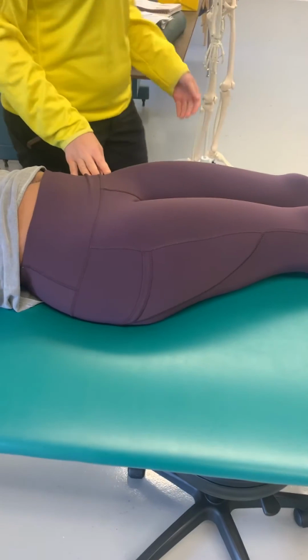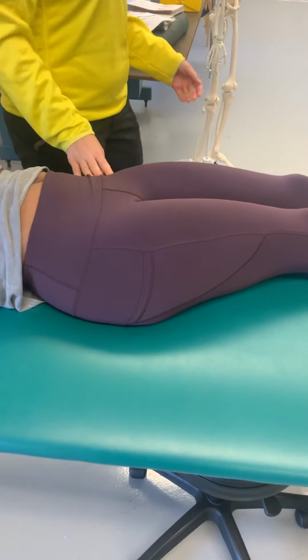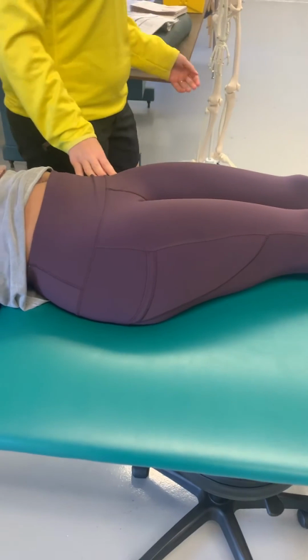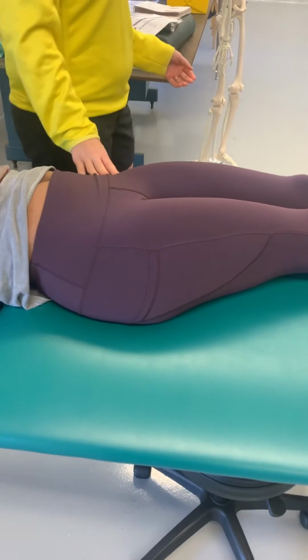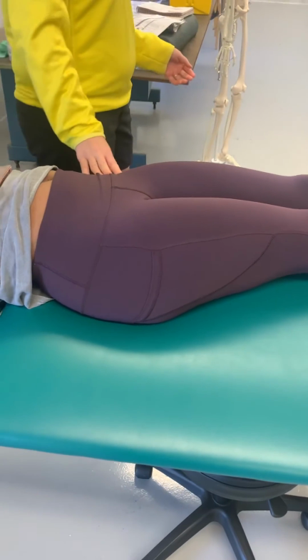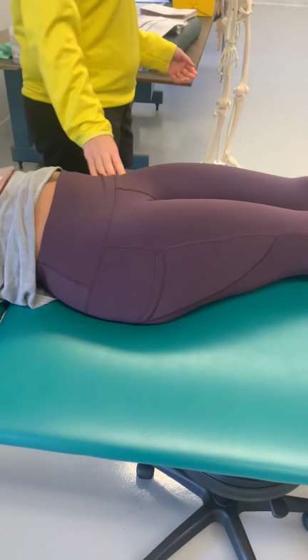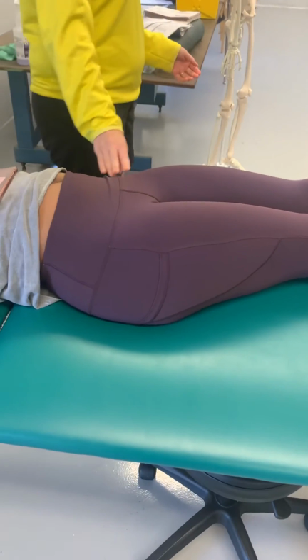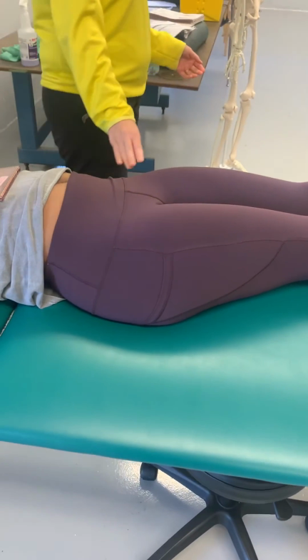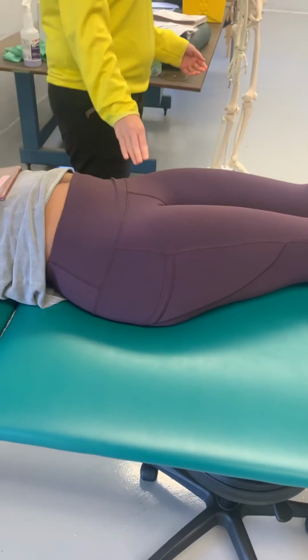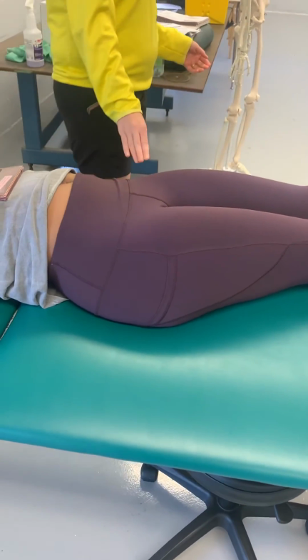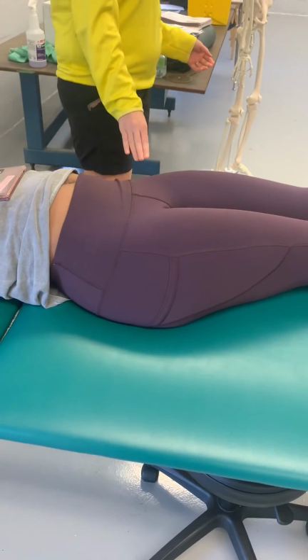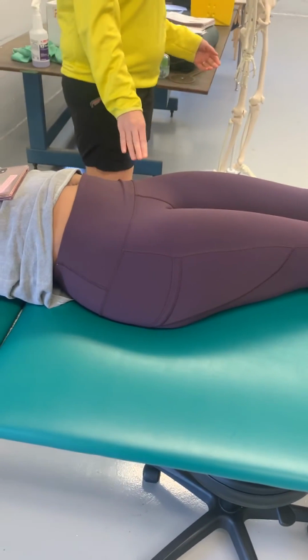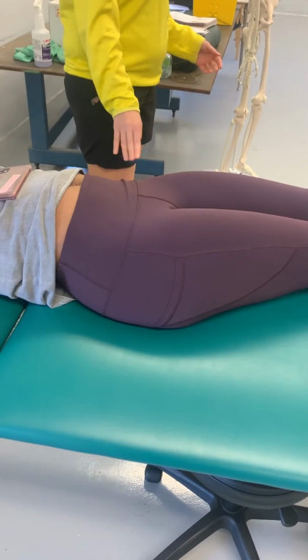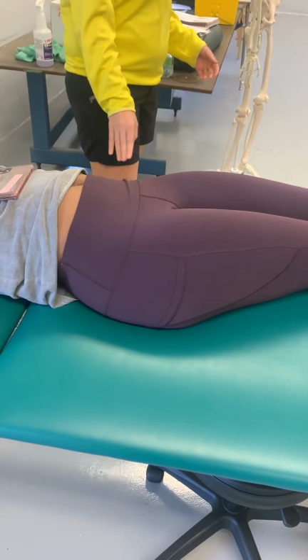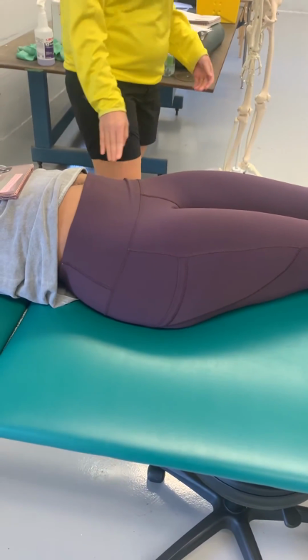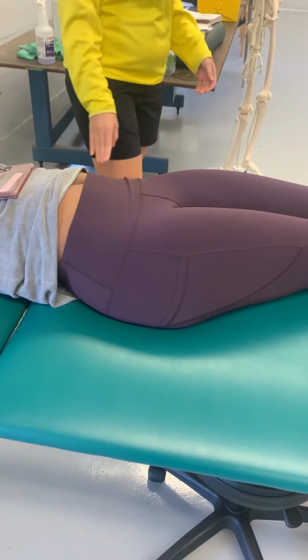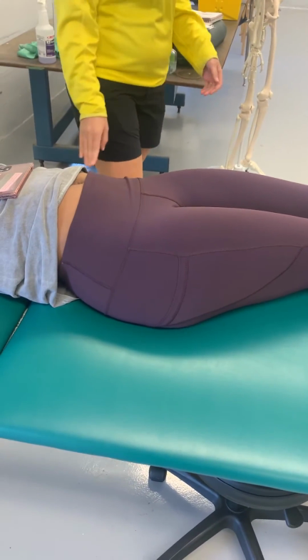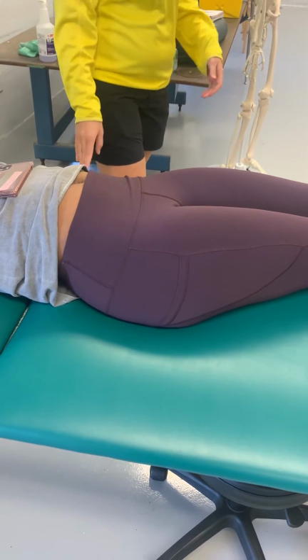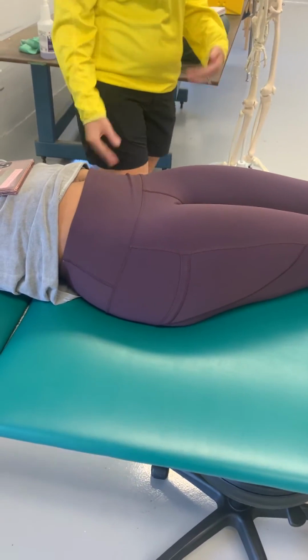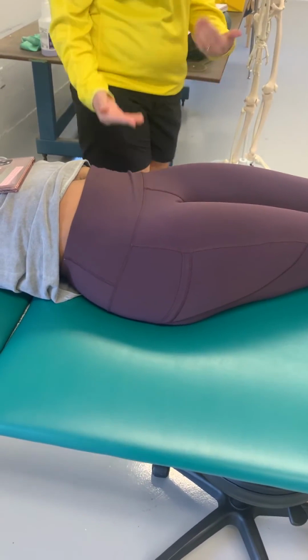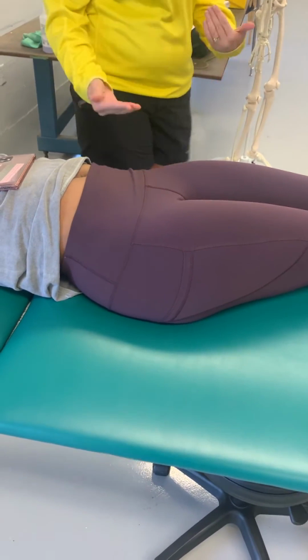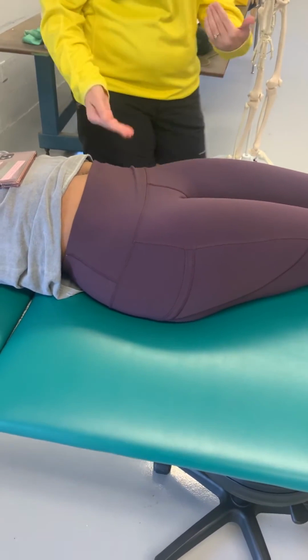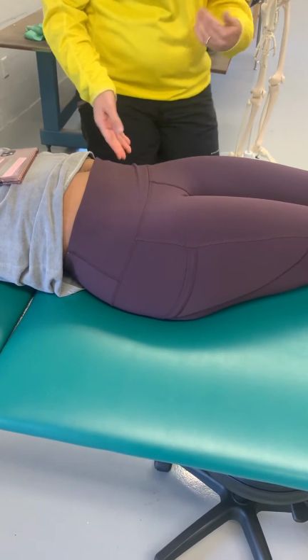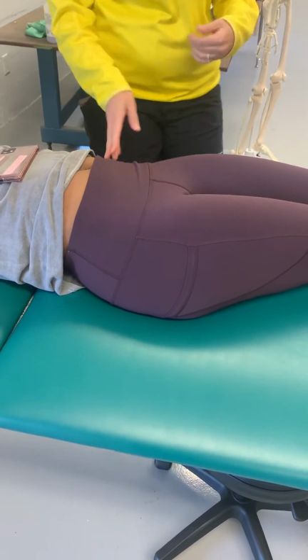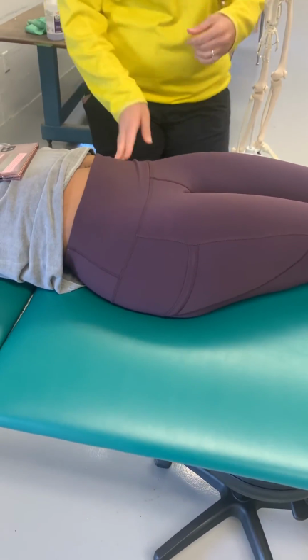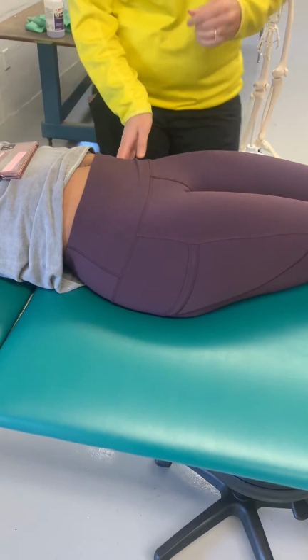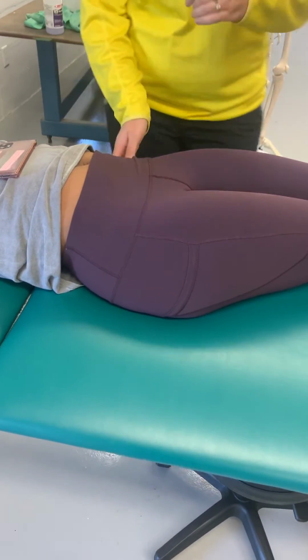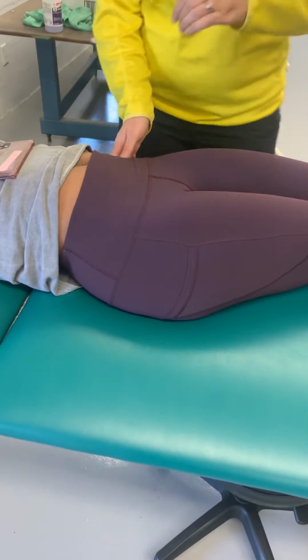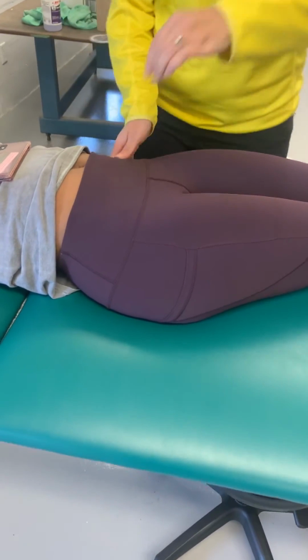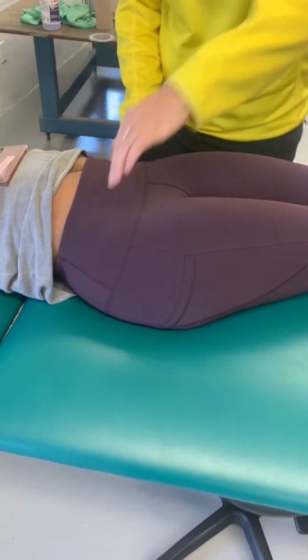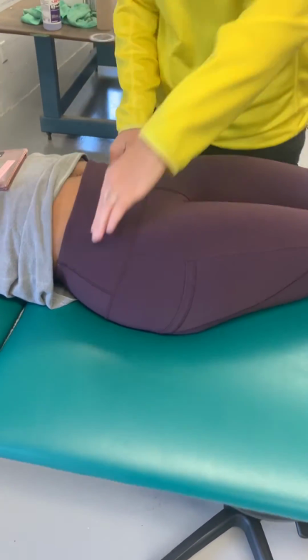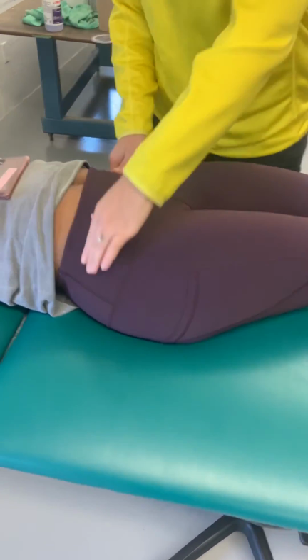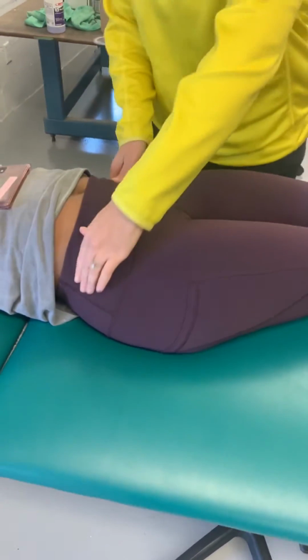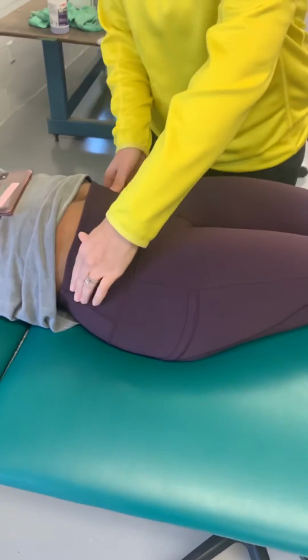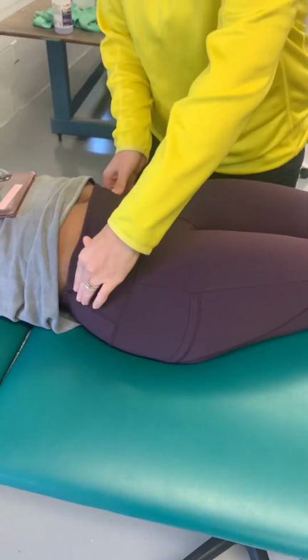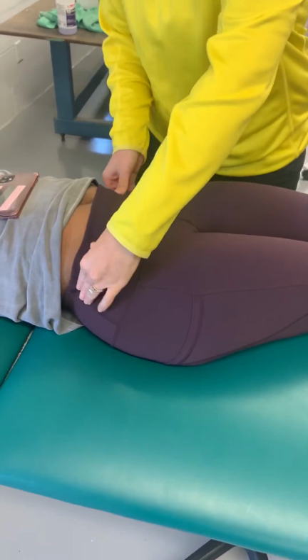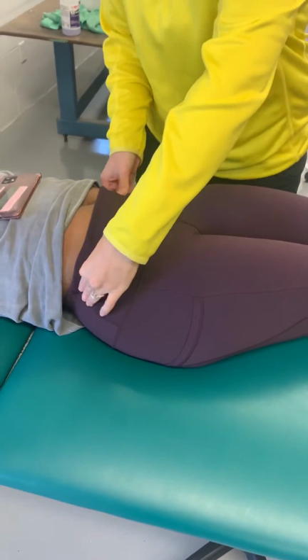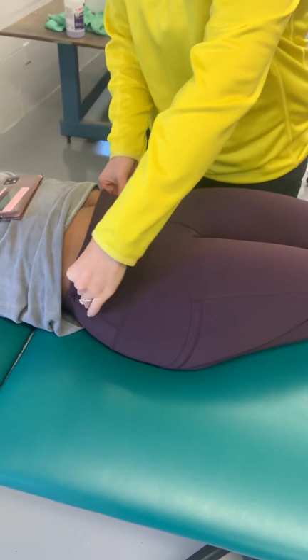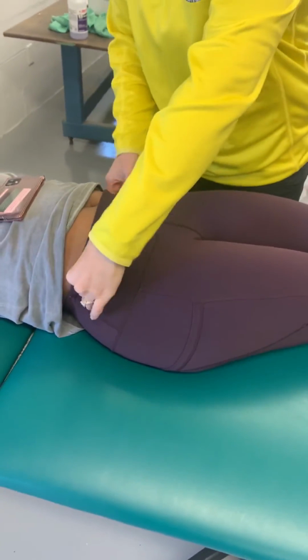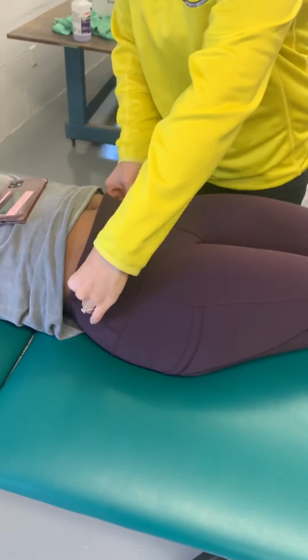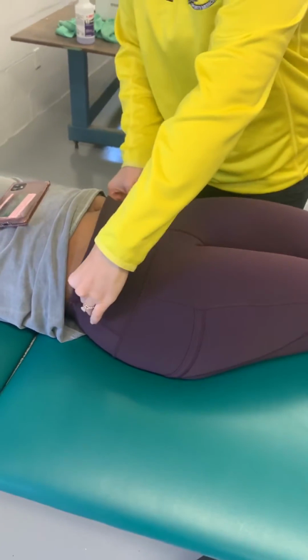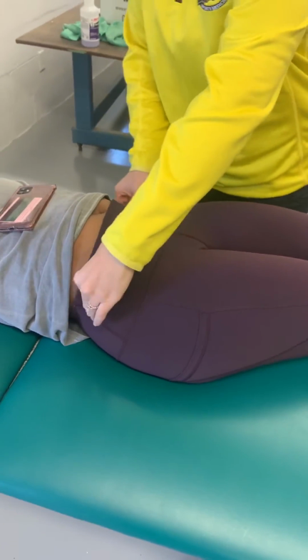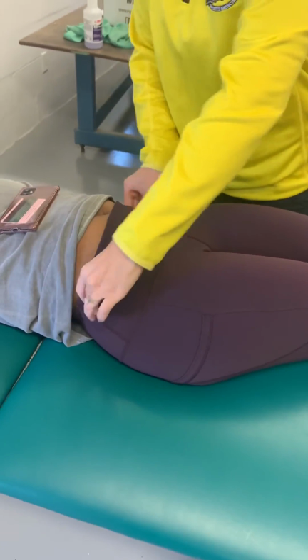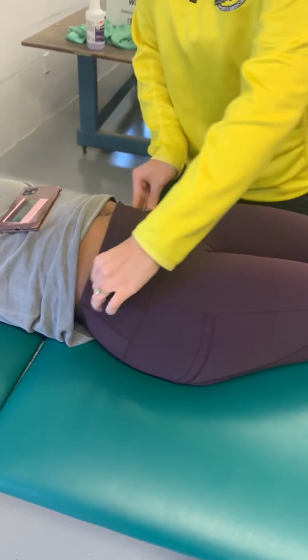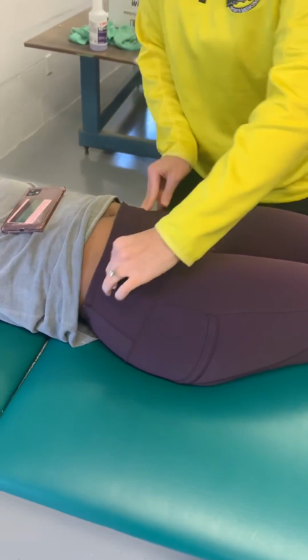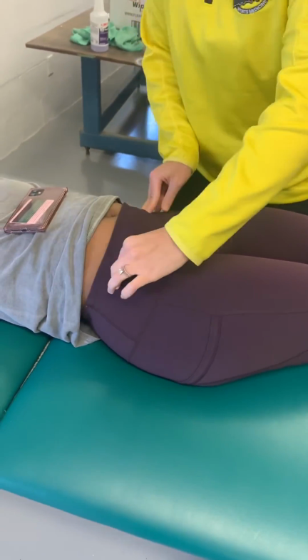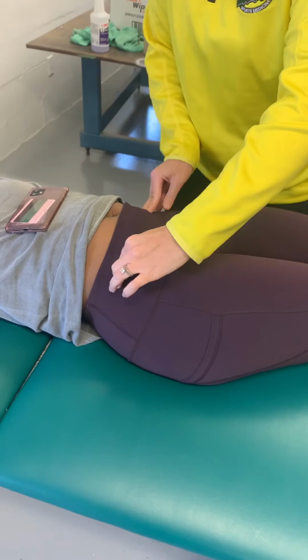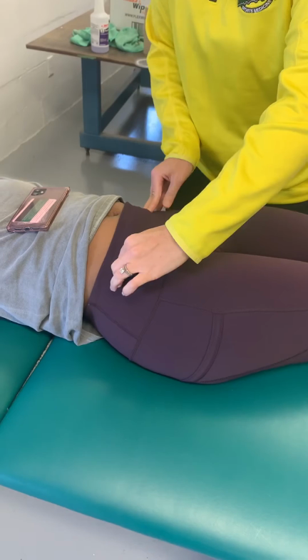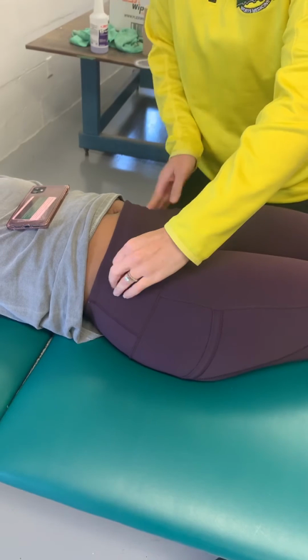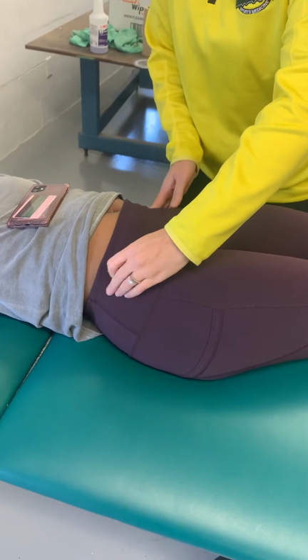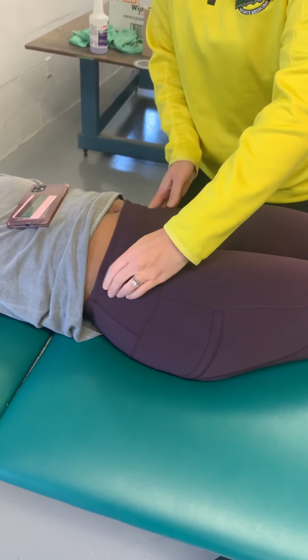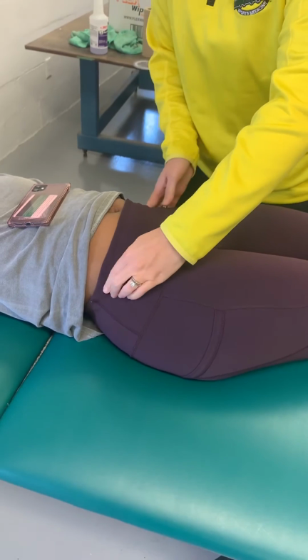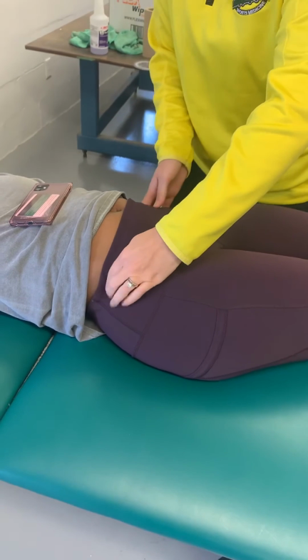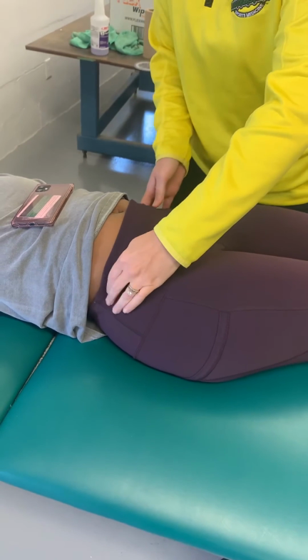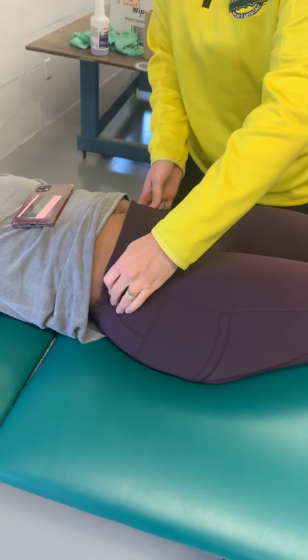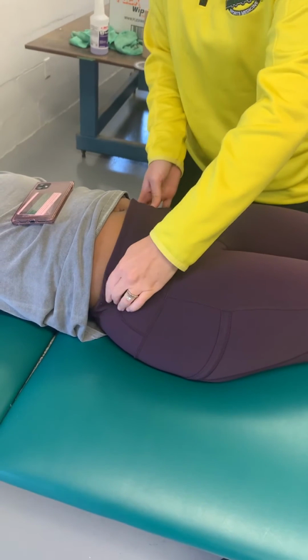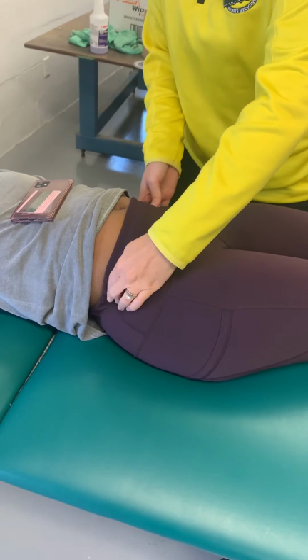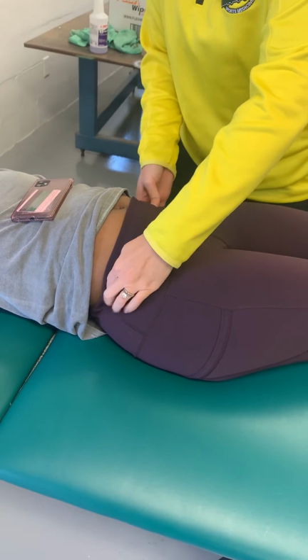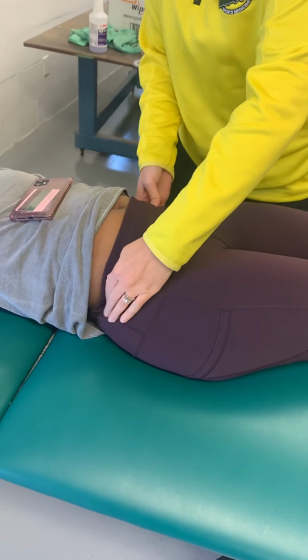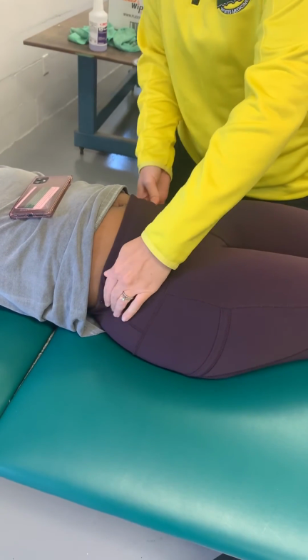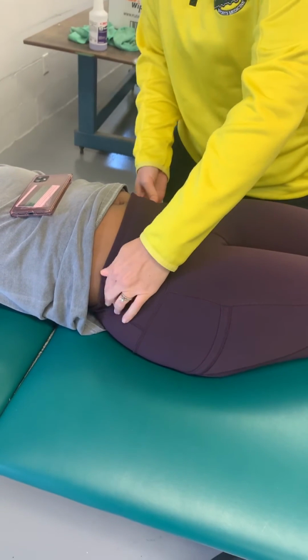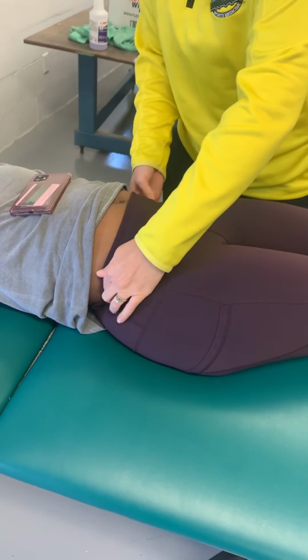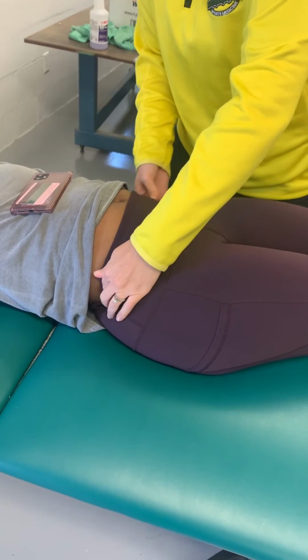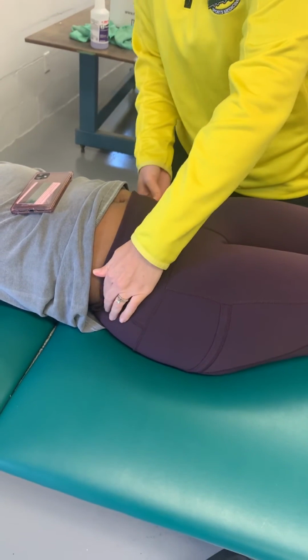Iliac crest — I'll lean on this one. While she's here, I can do the iliac crest, so I can go with that ASIS and just follow it back.